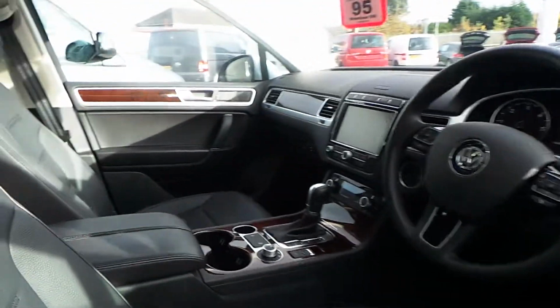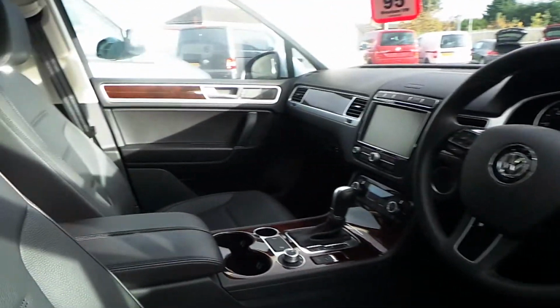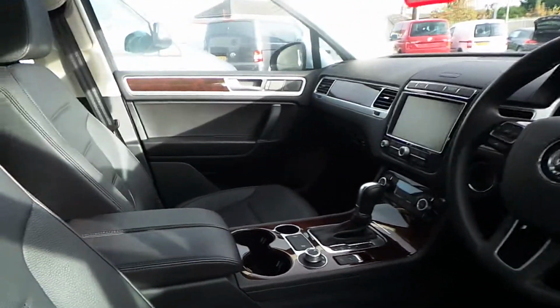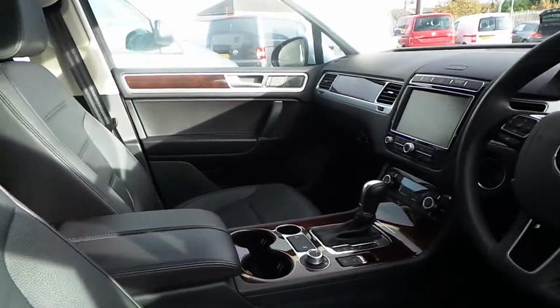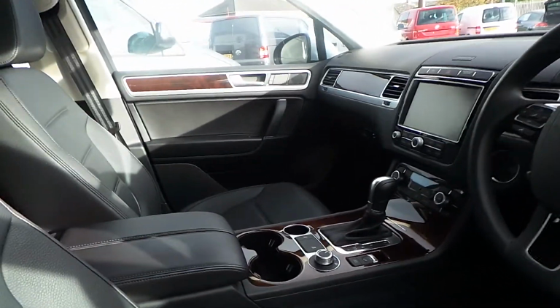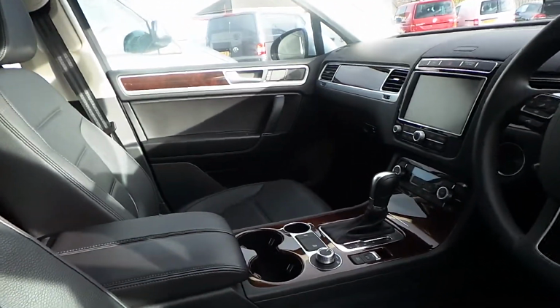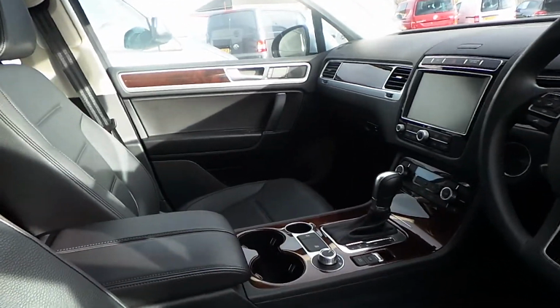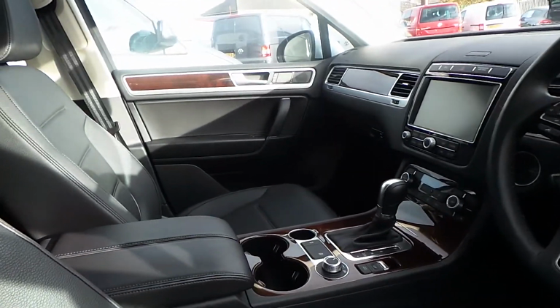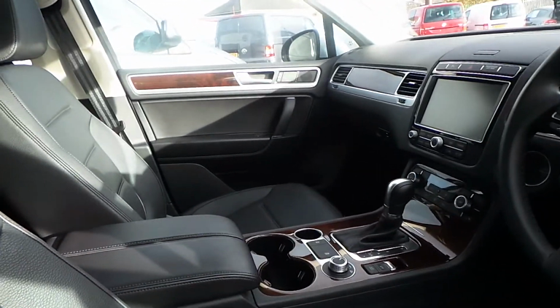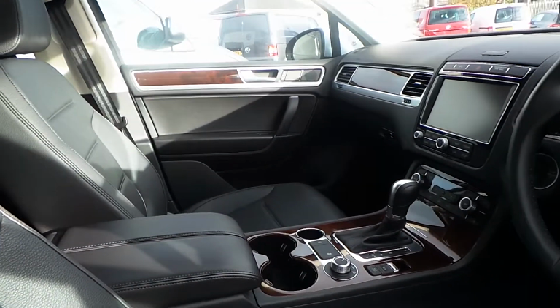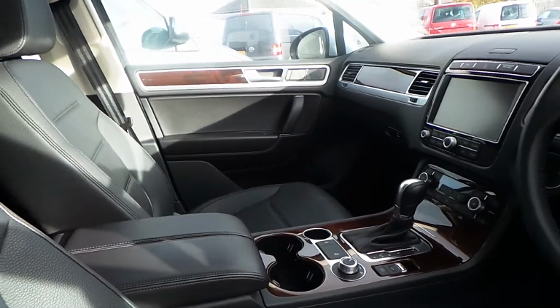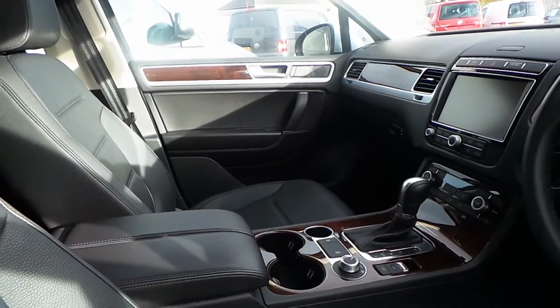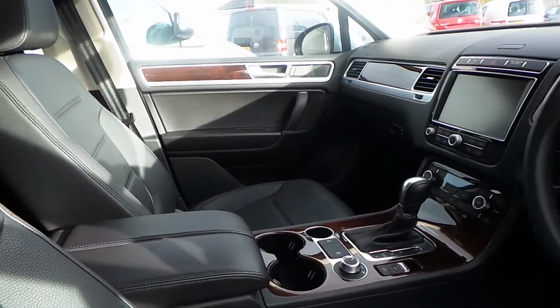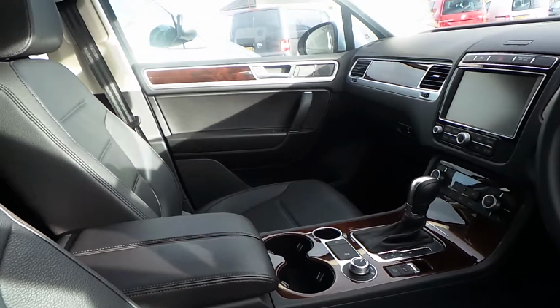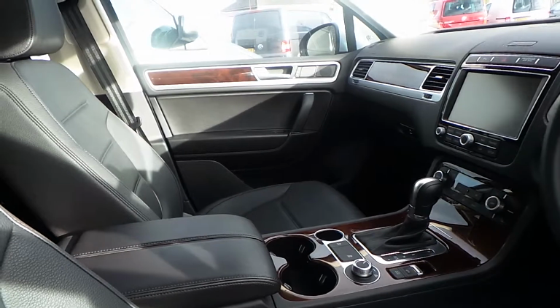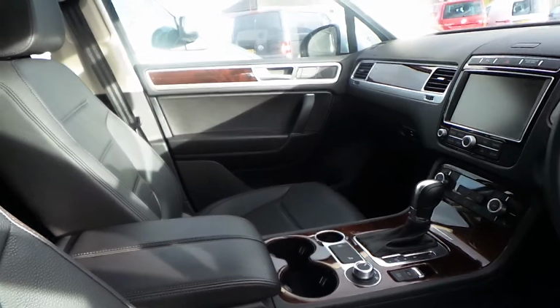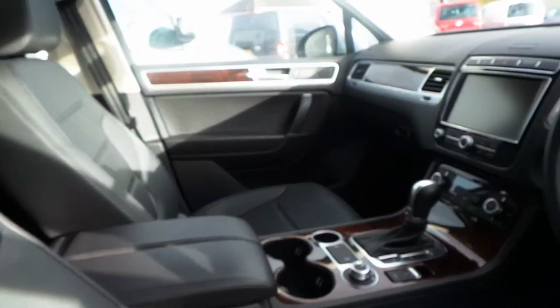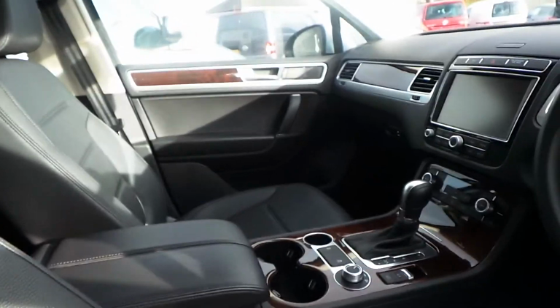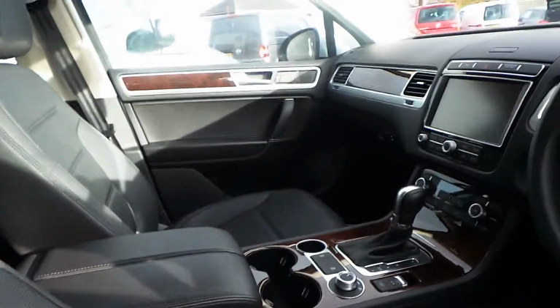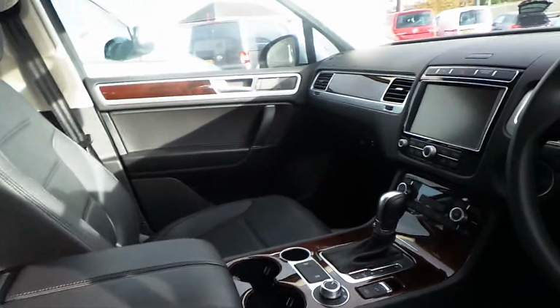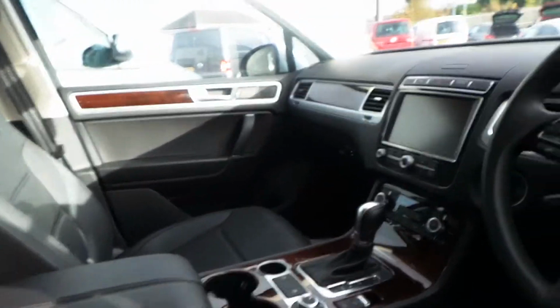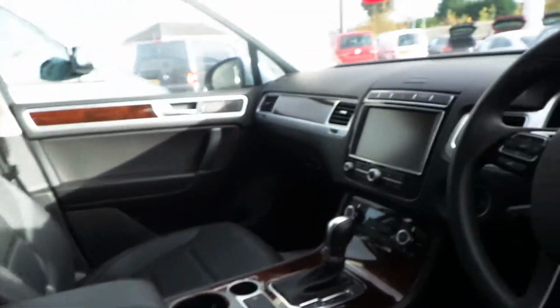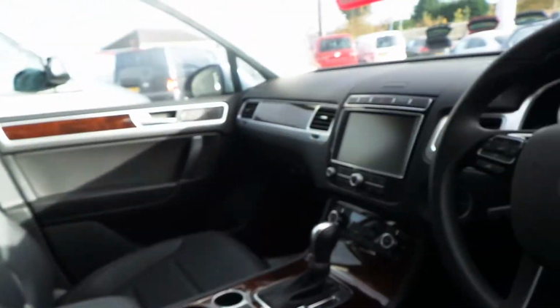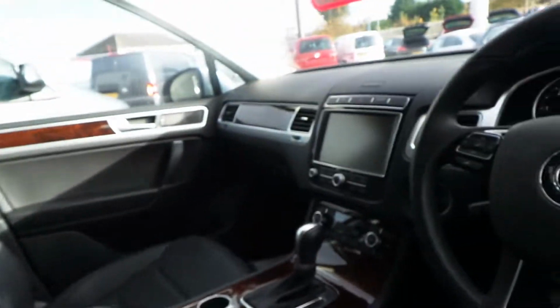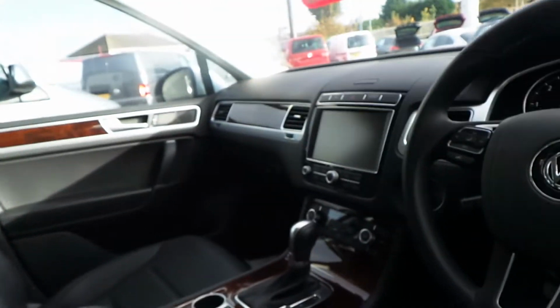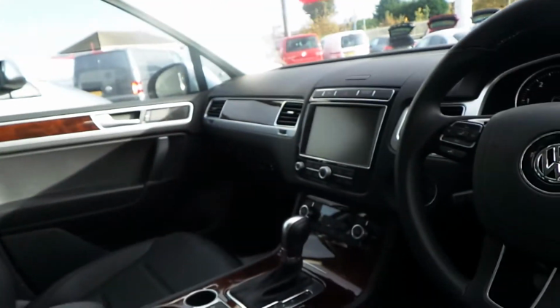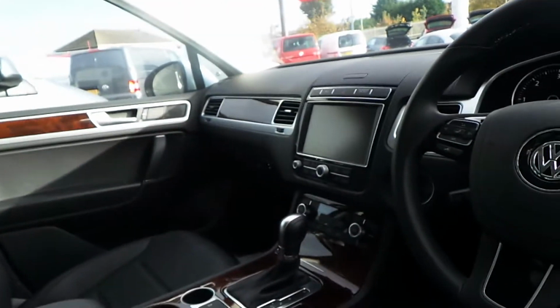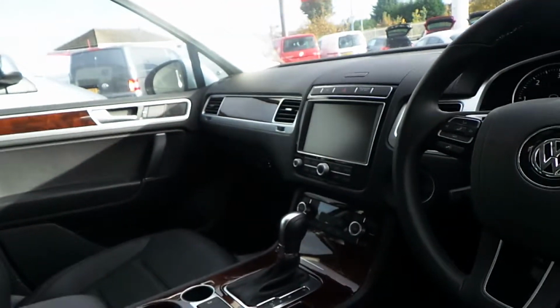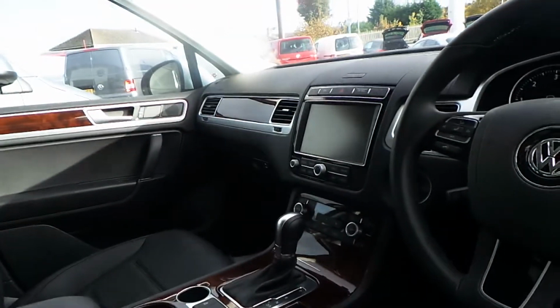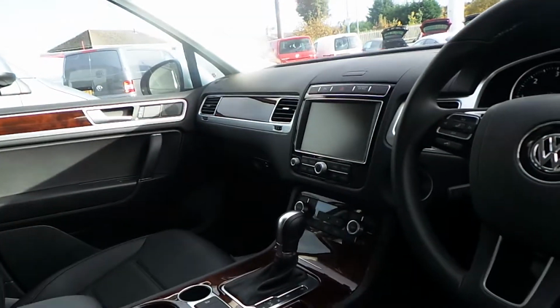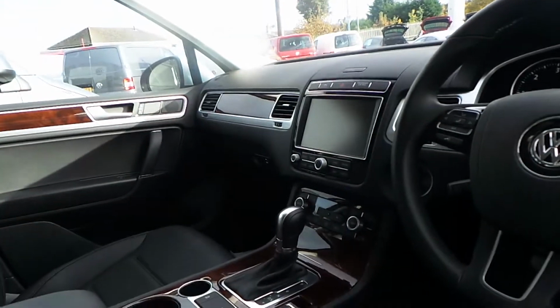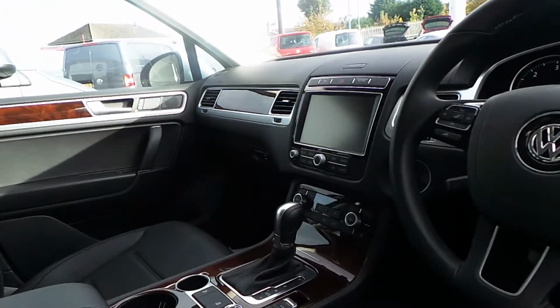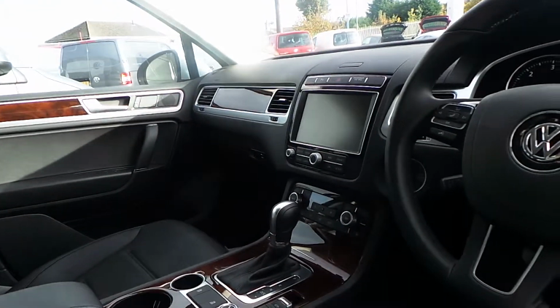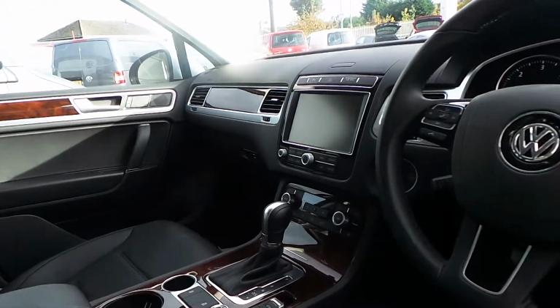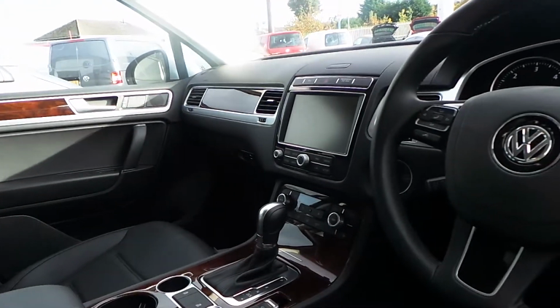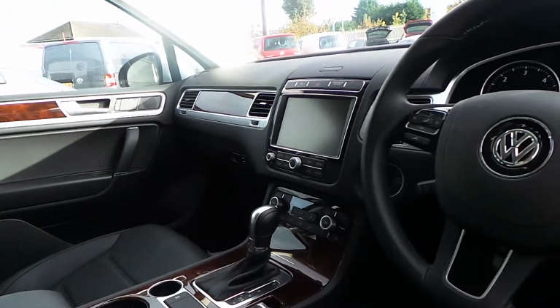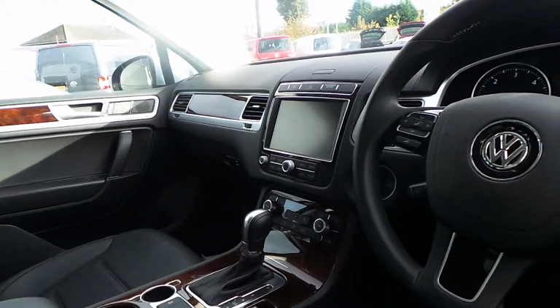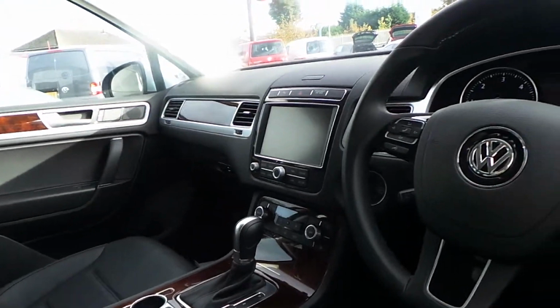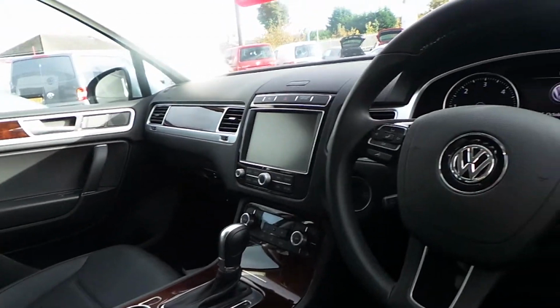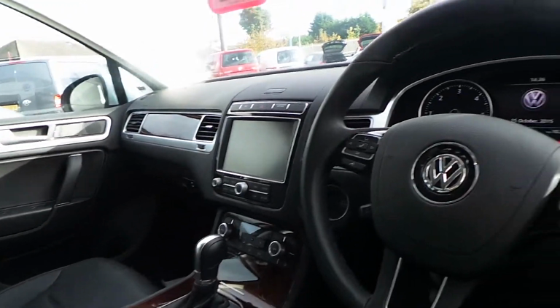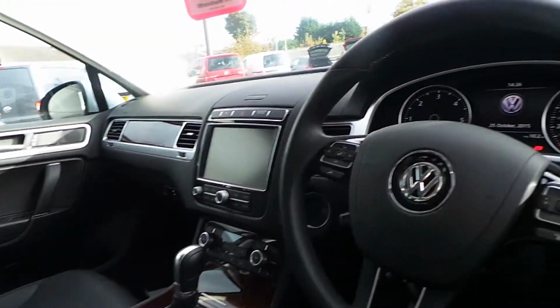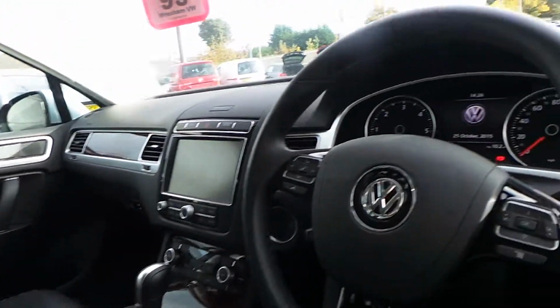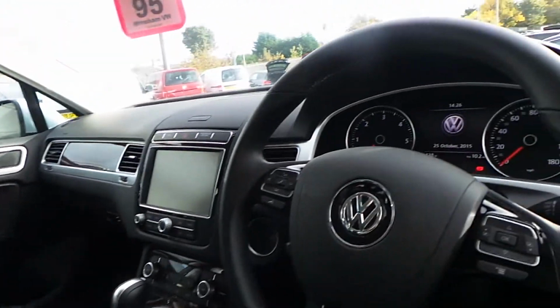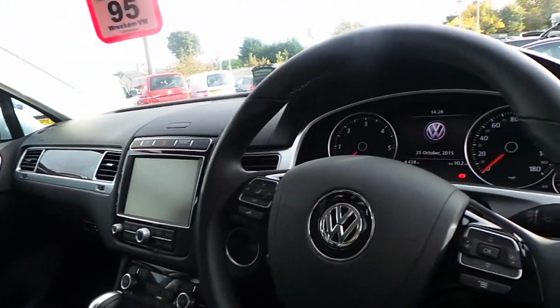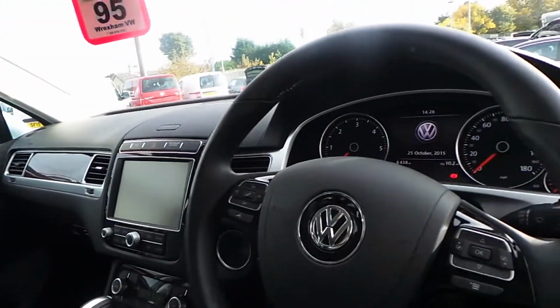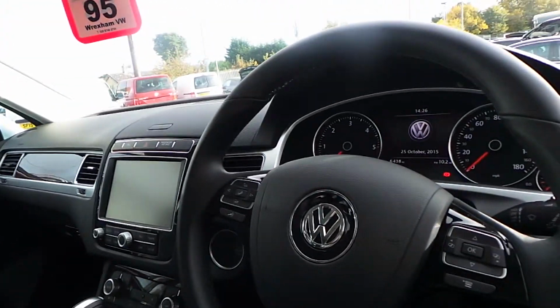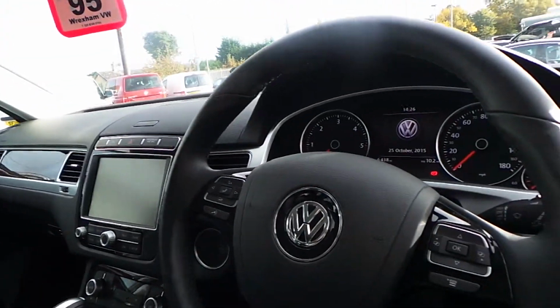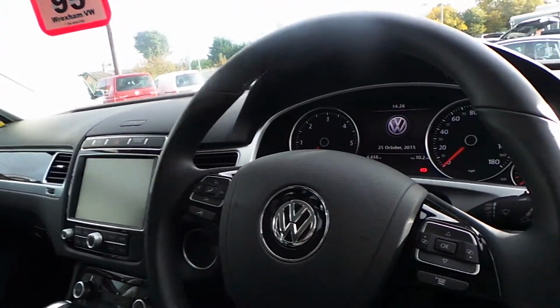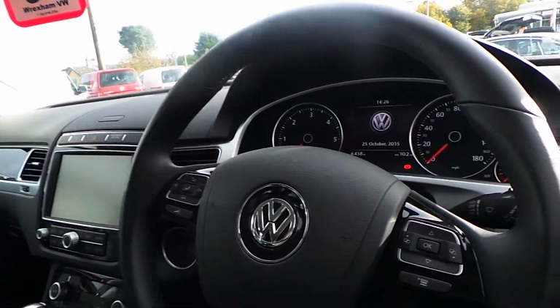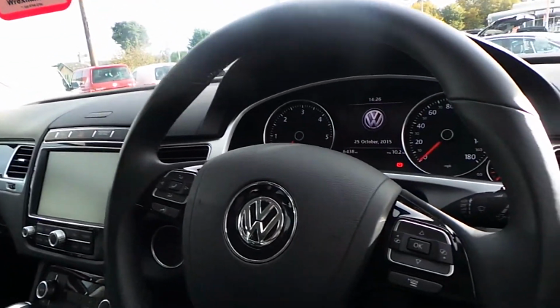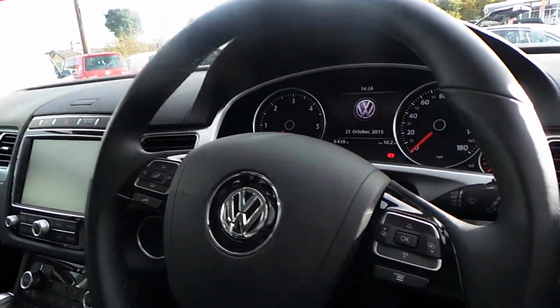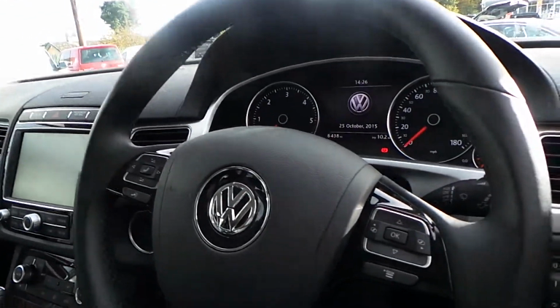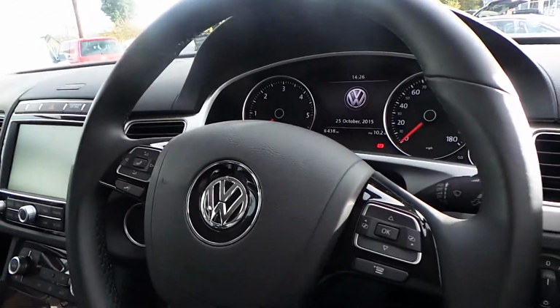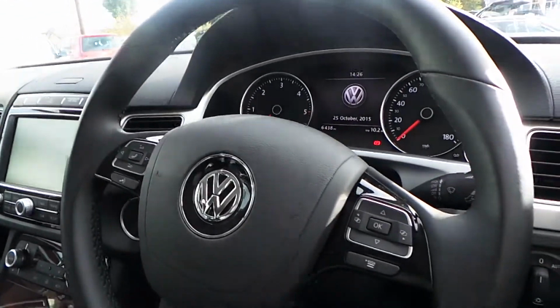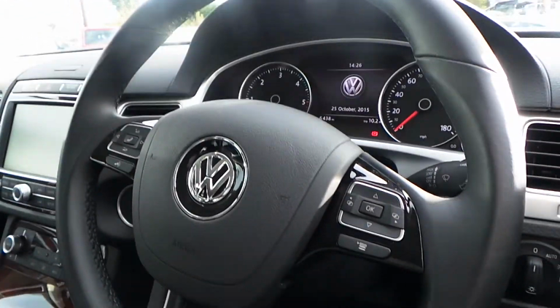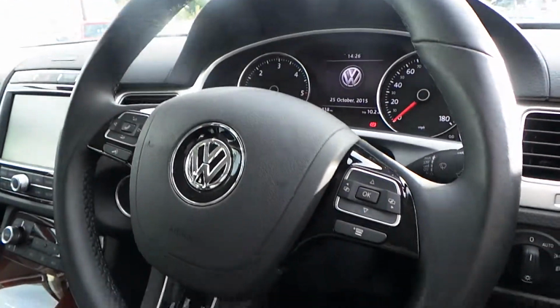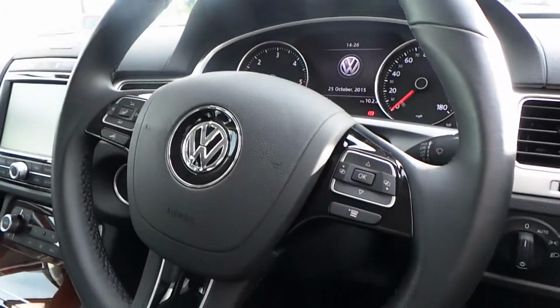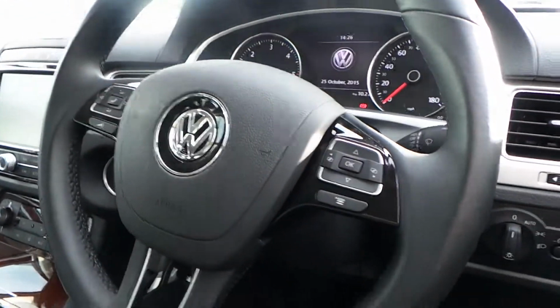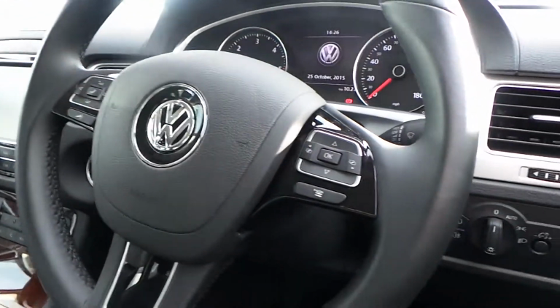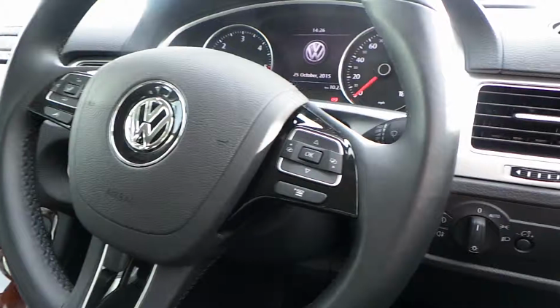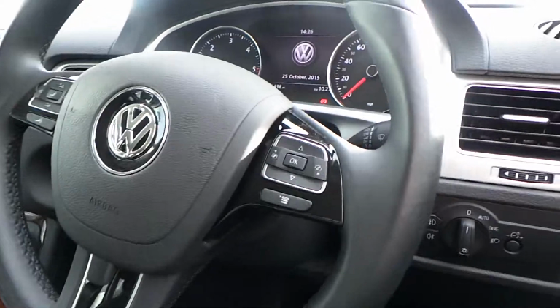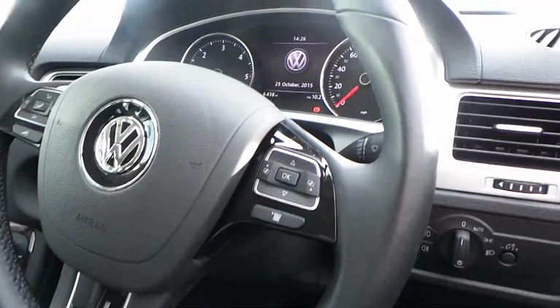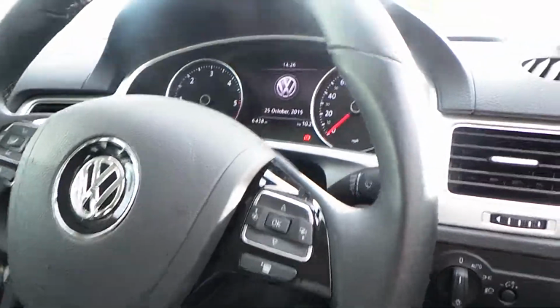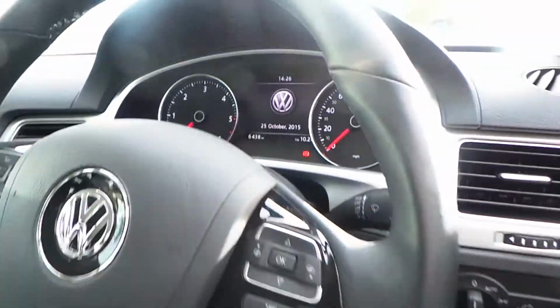bare walnut trim, sat nav, climate control, Bluetooth, cruise control, and a multifunction leather steering wheel.